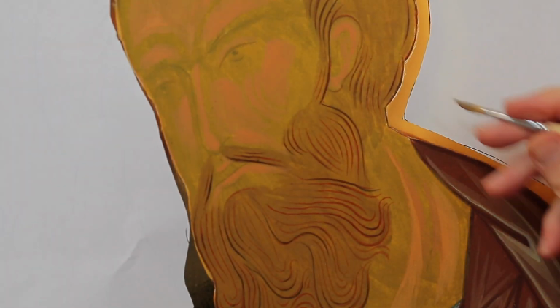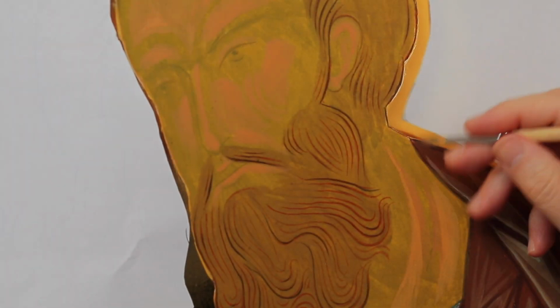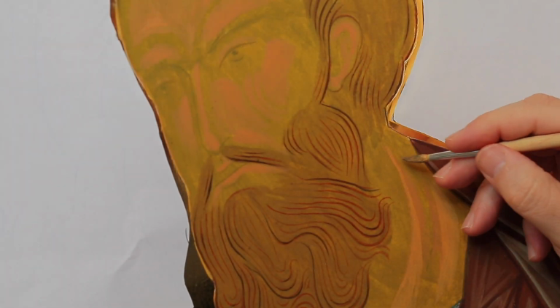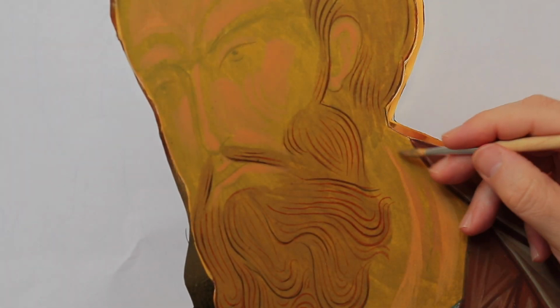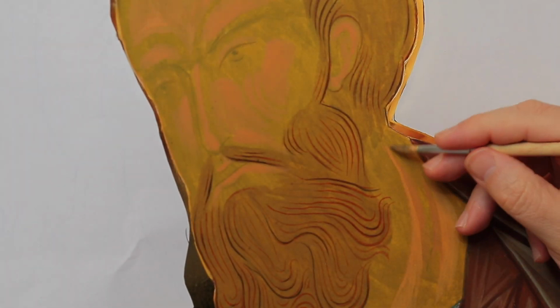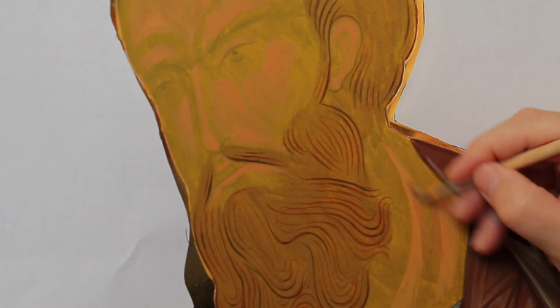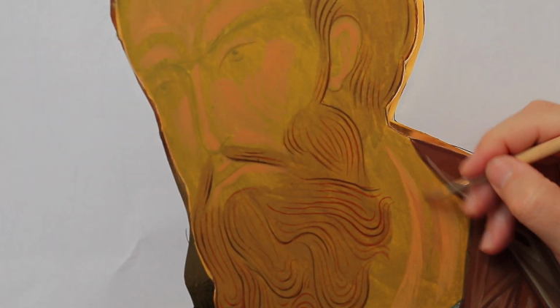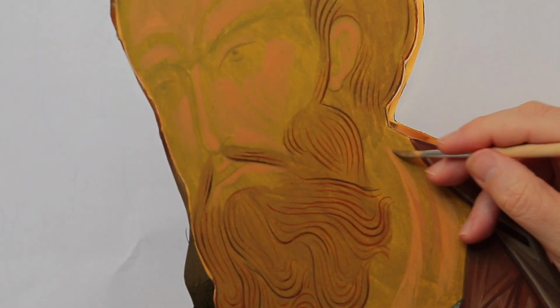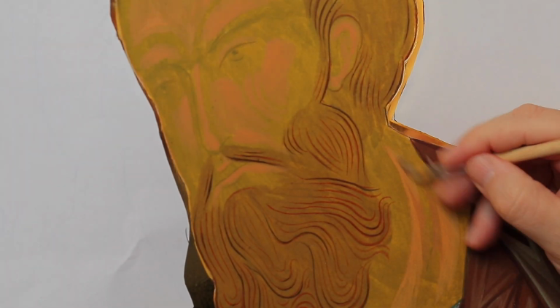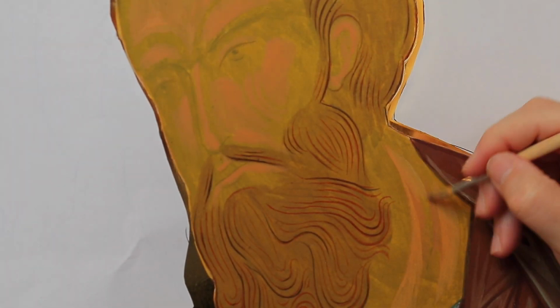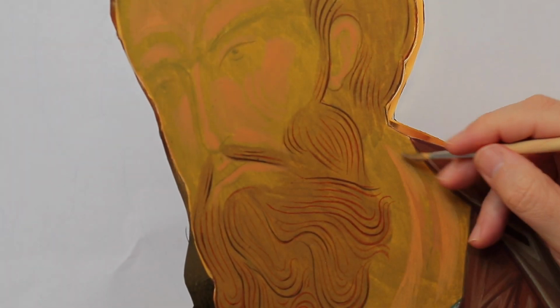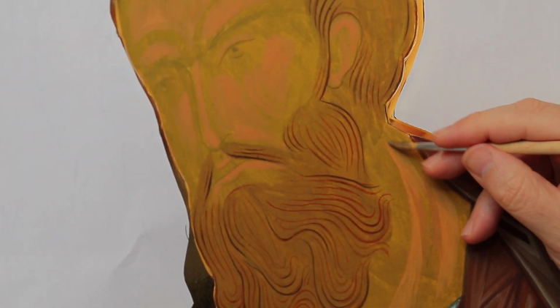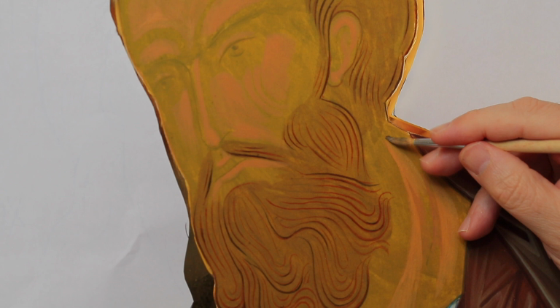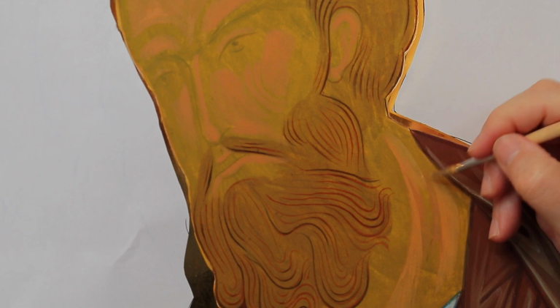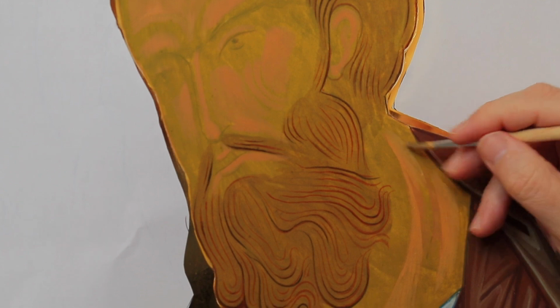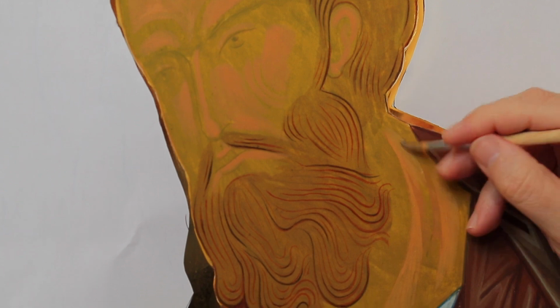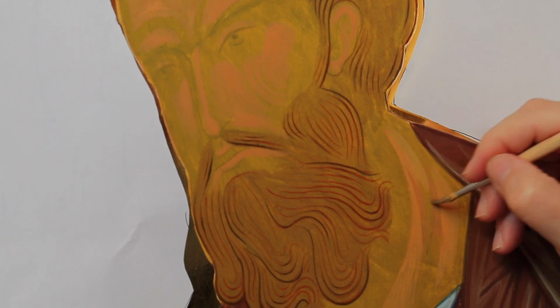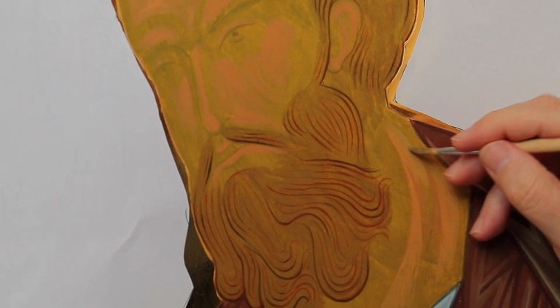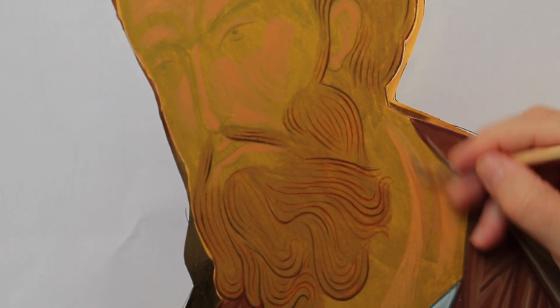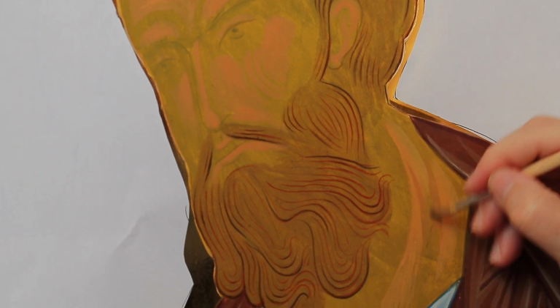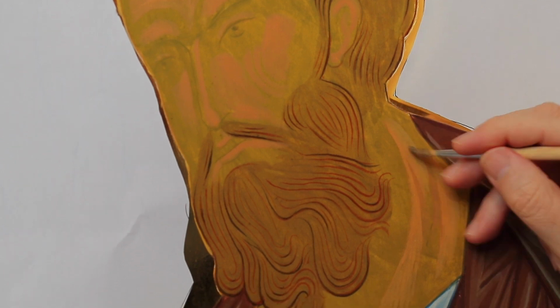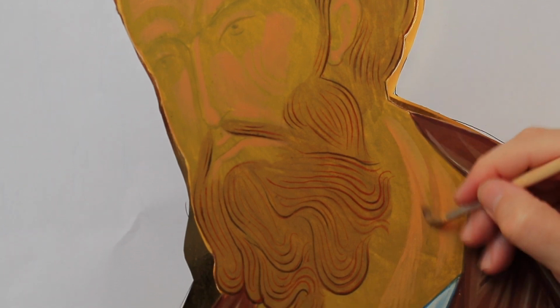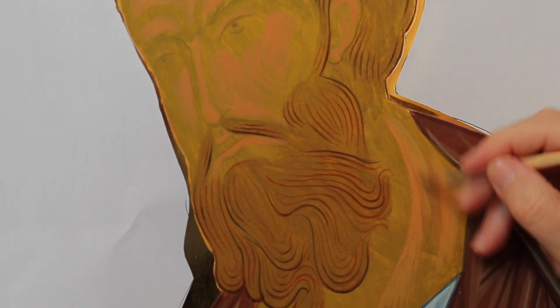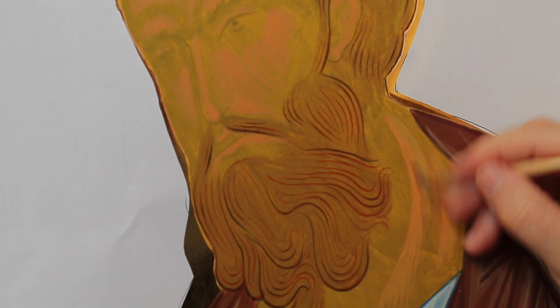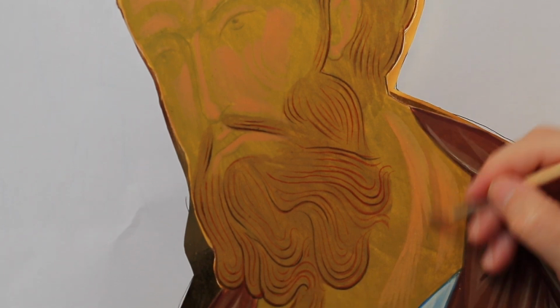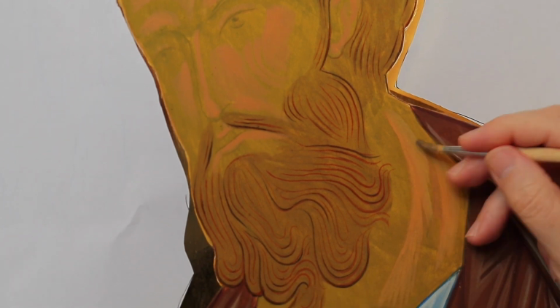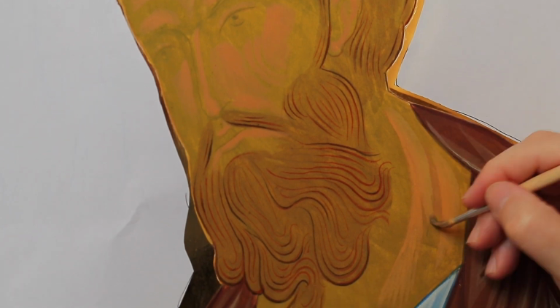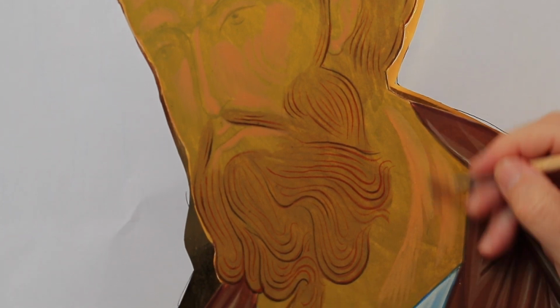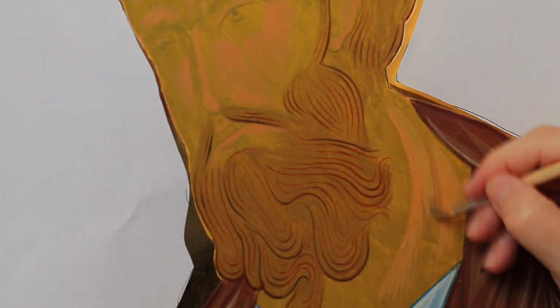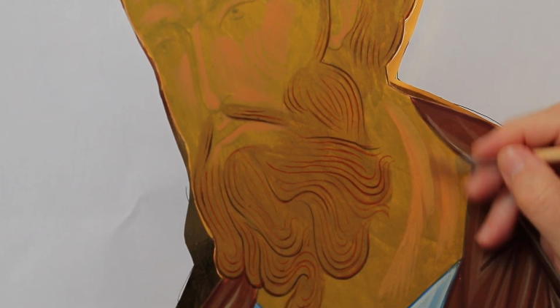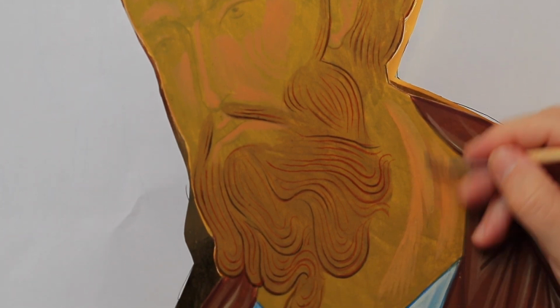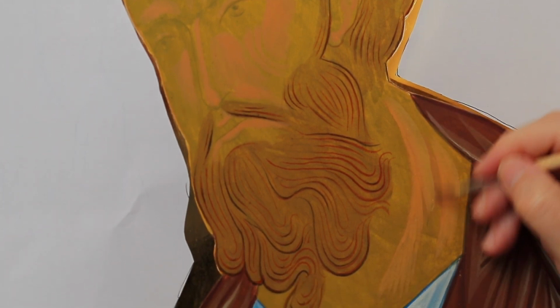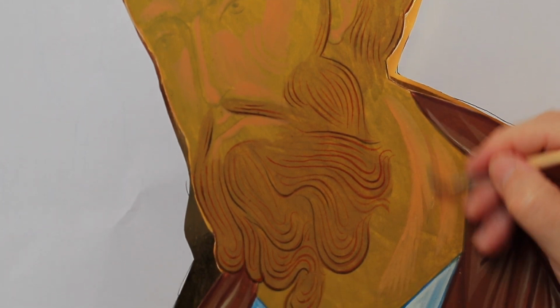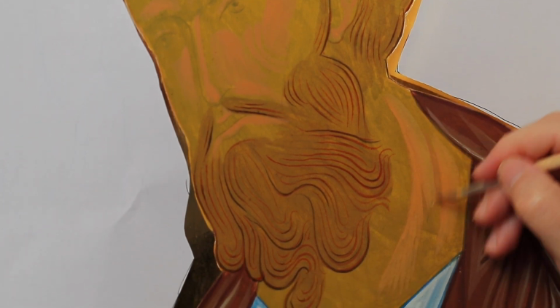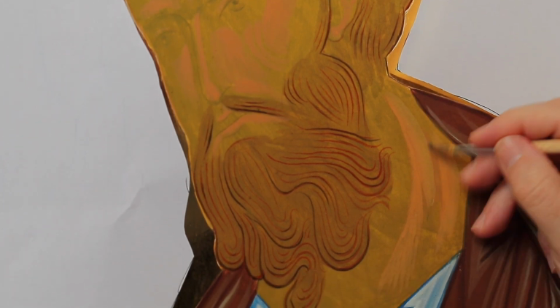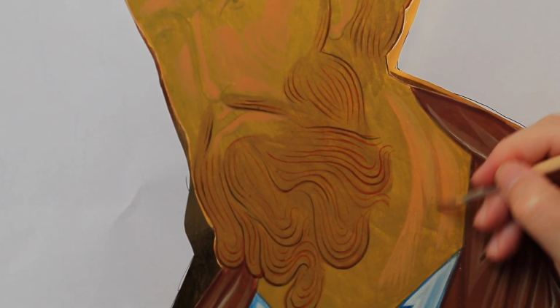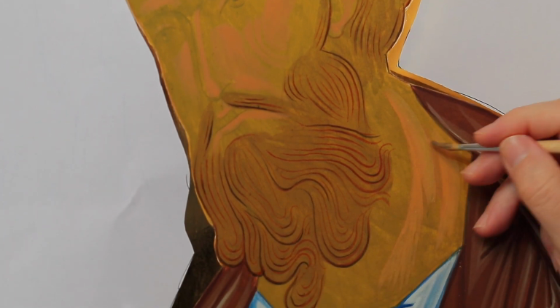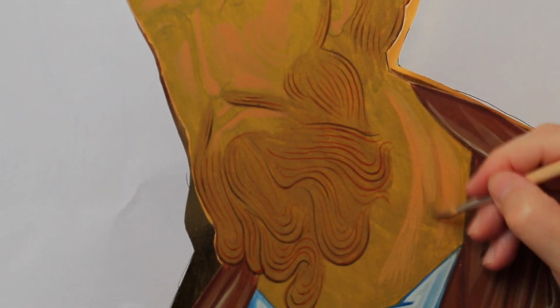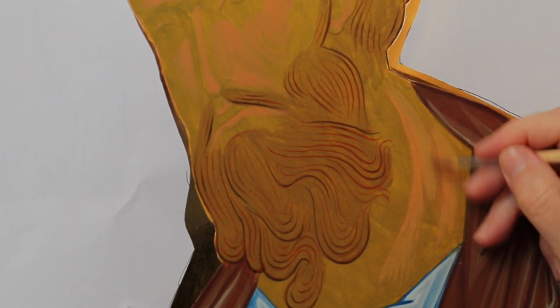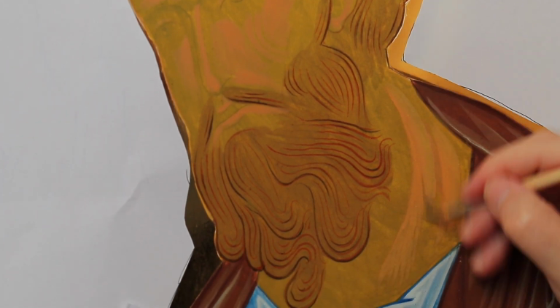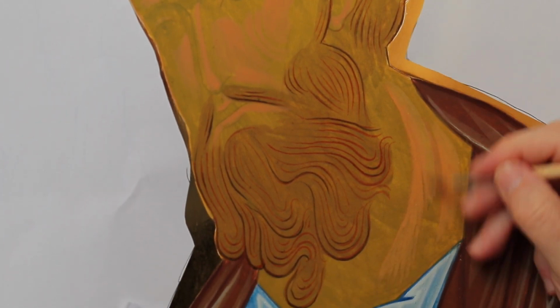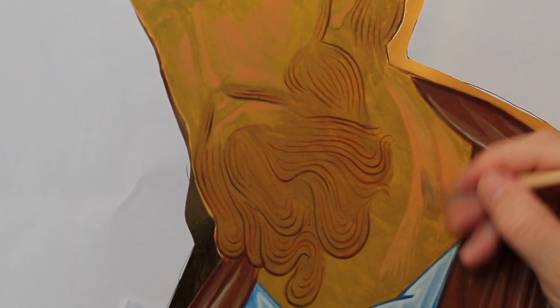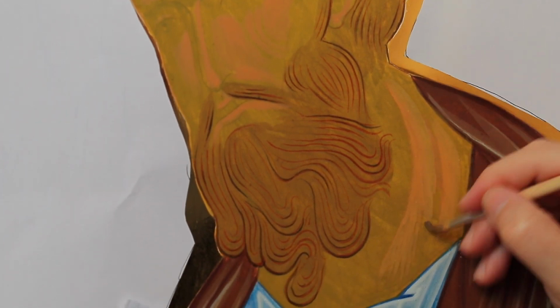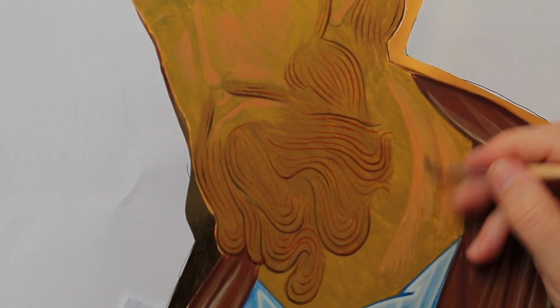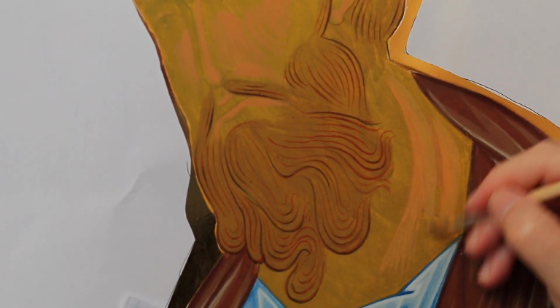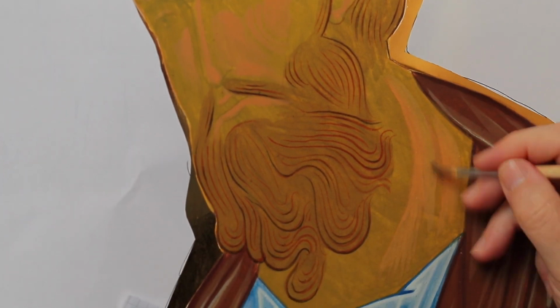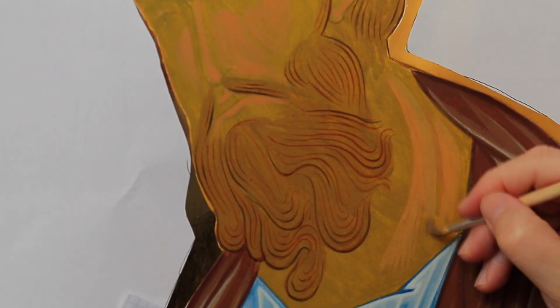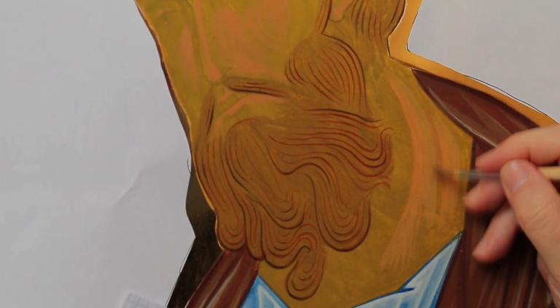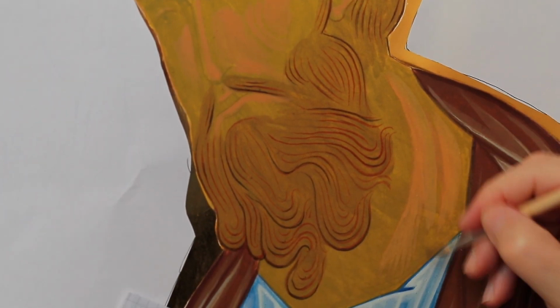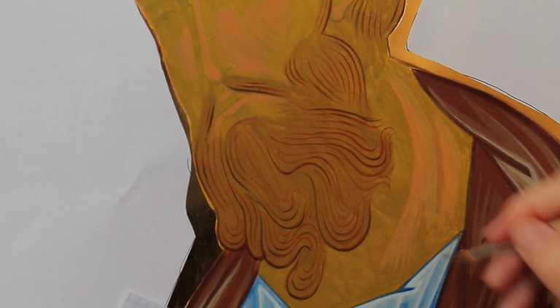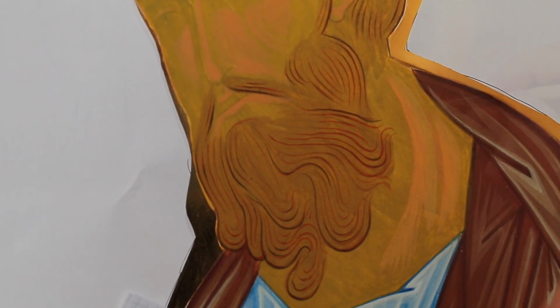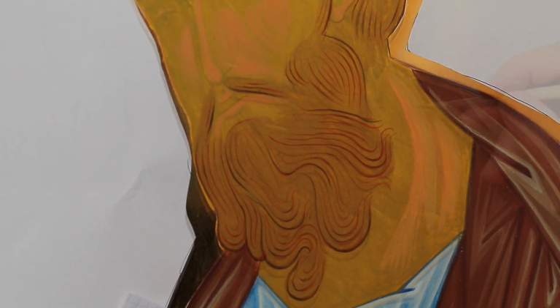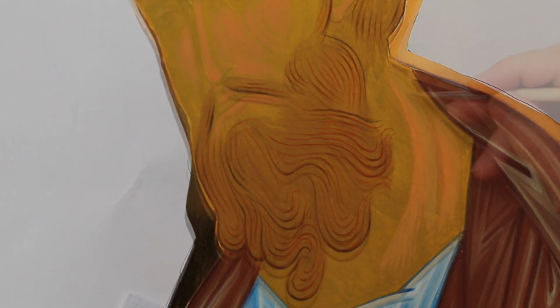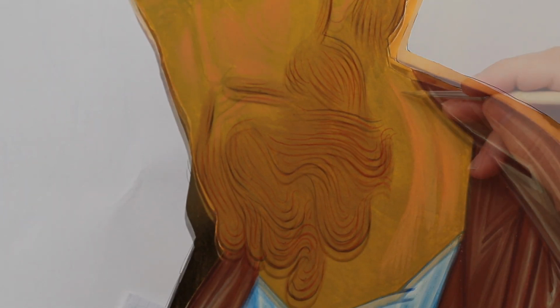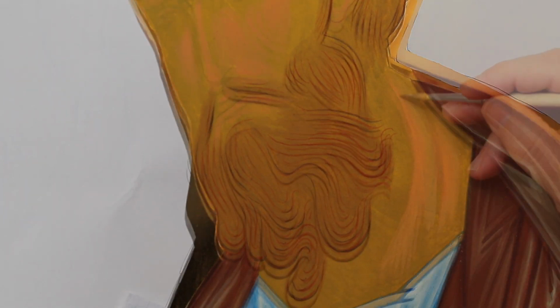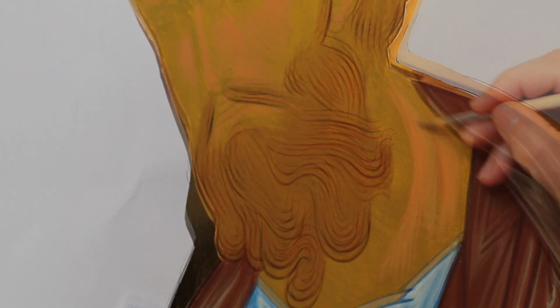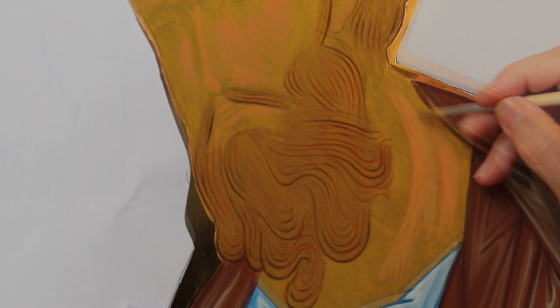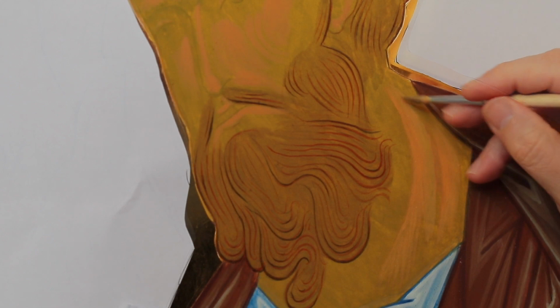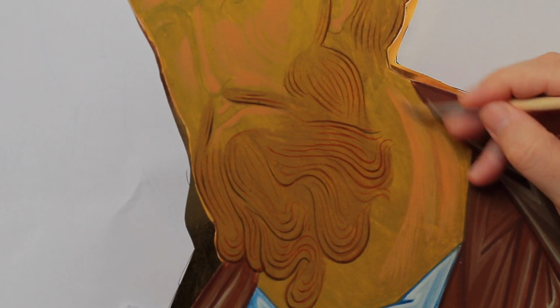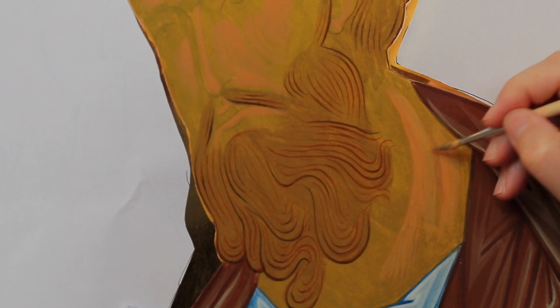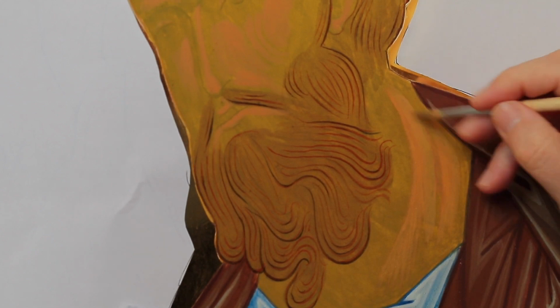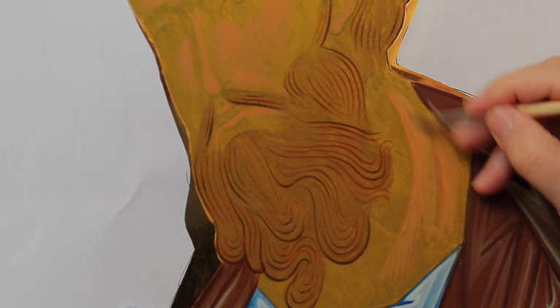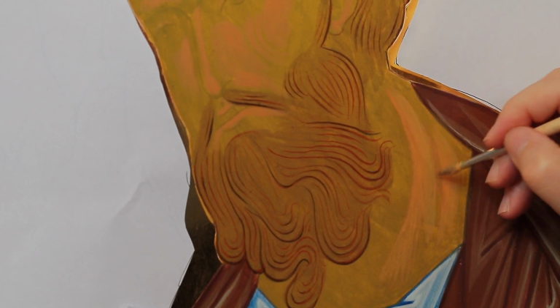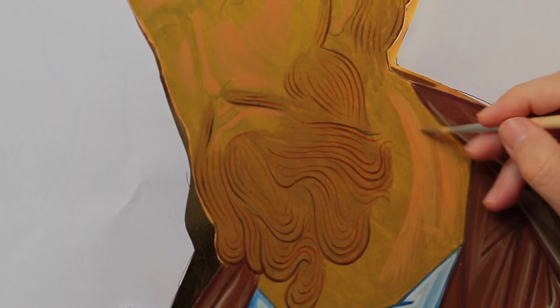For the third step on the neck, I extend further and then conclude by fading away.